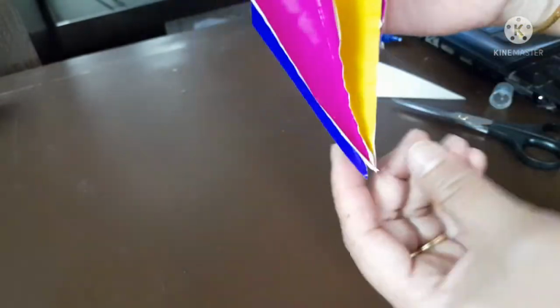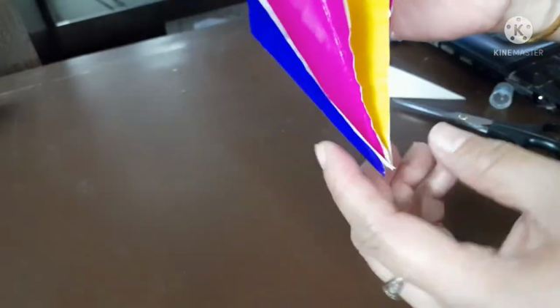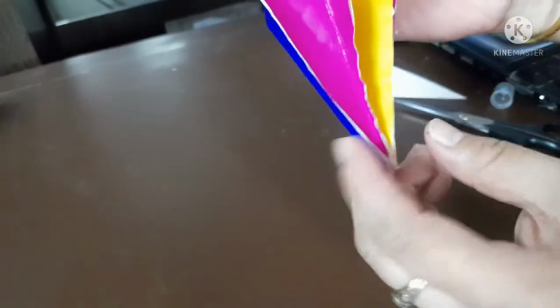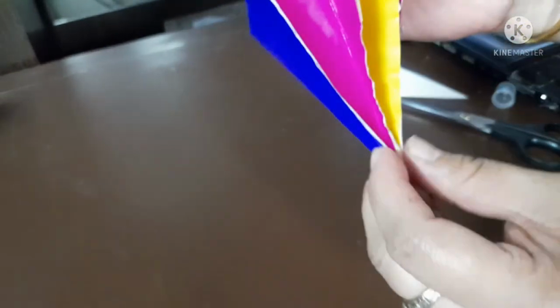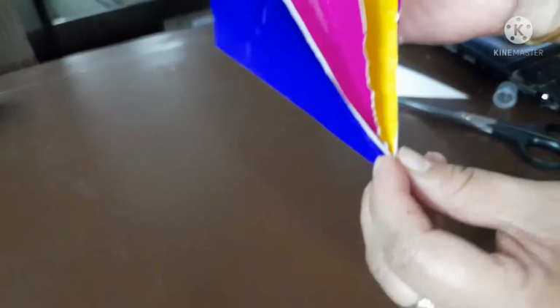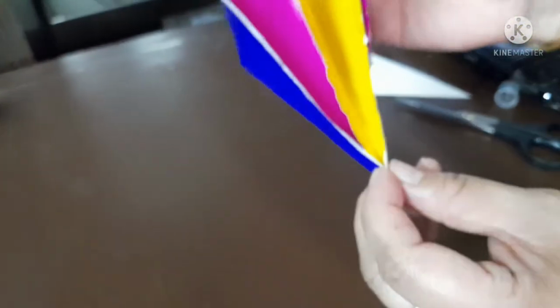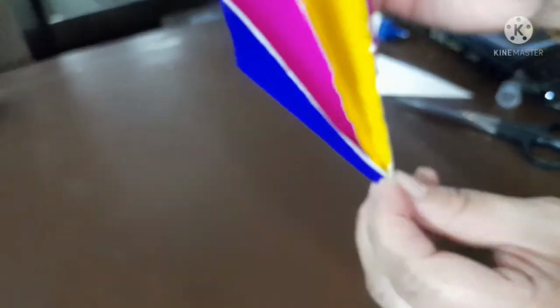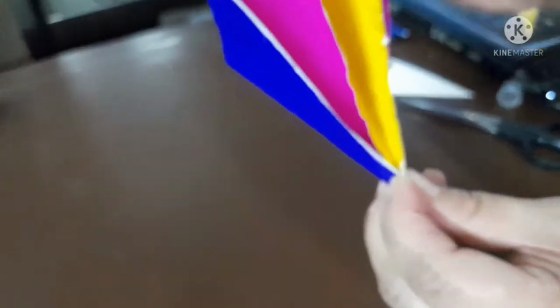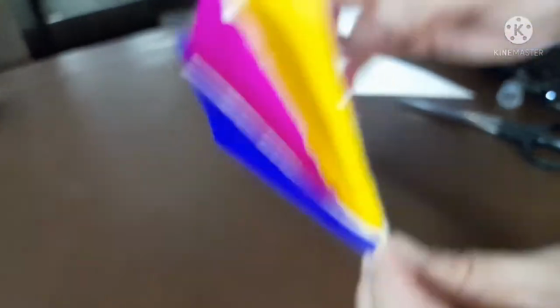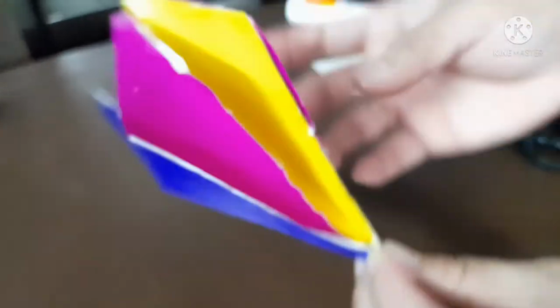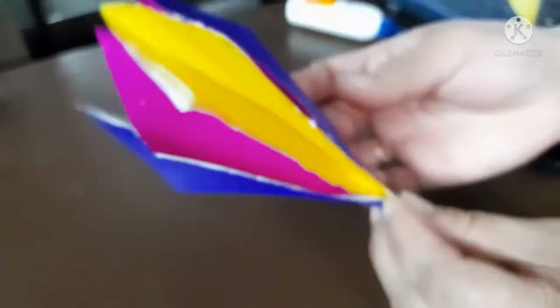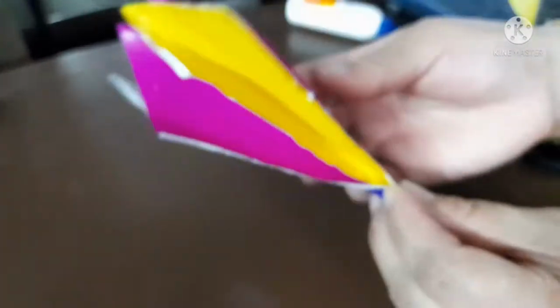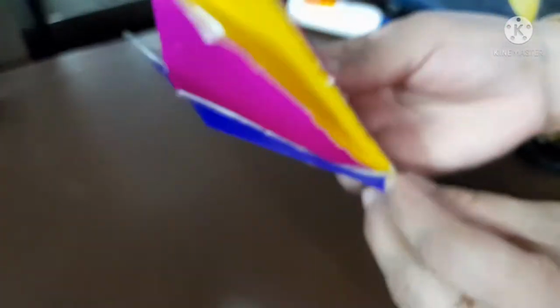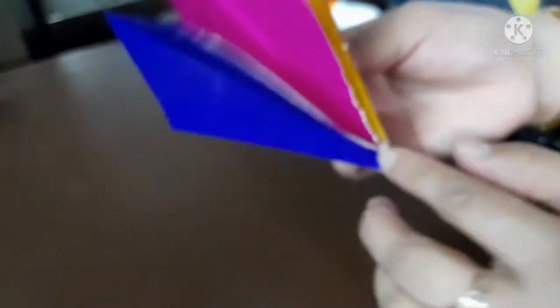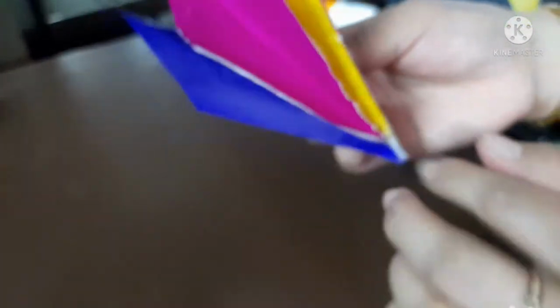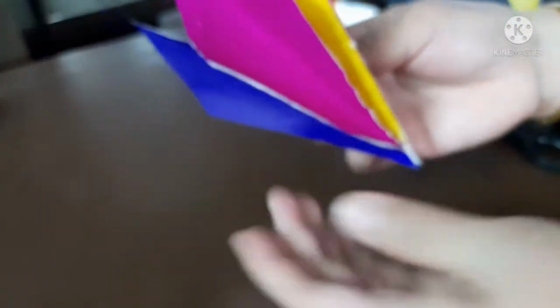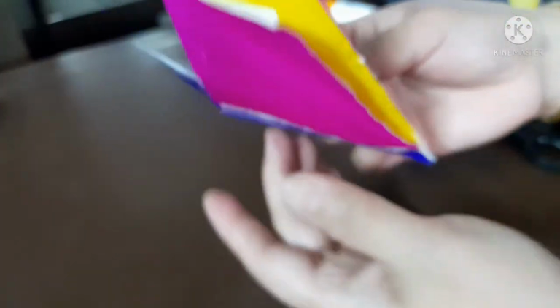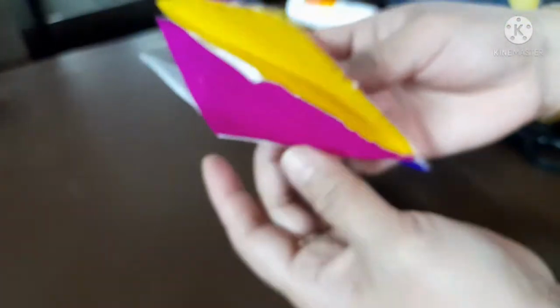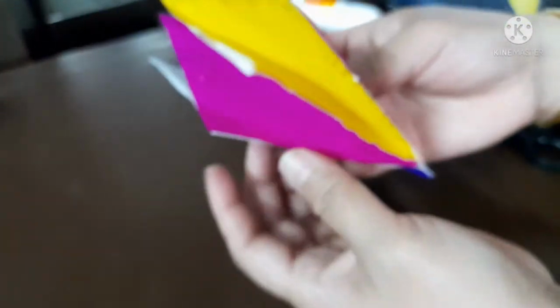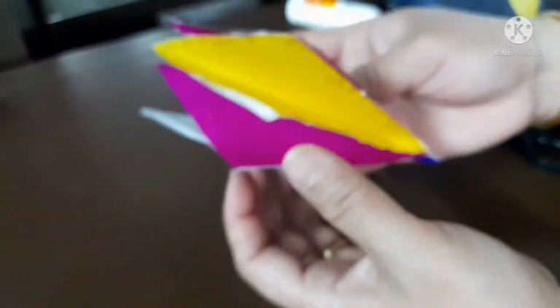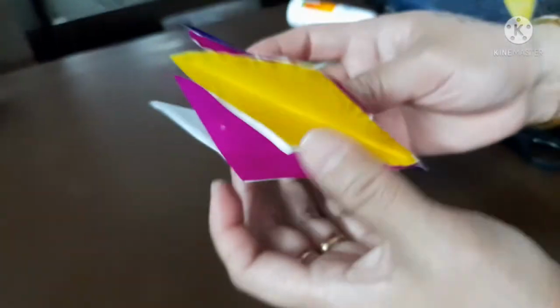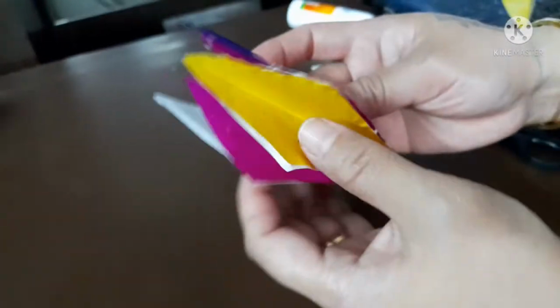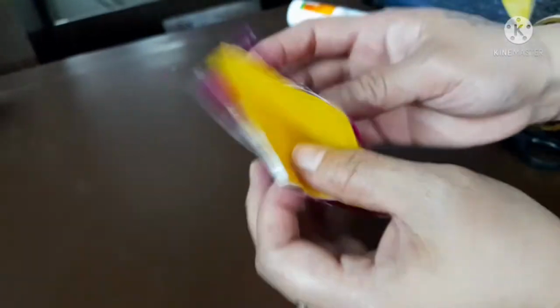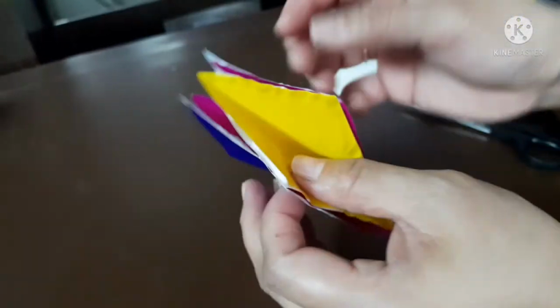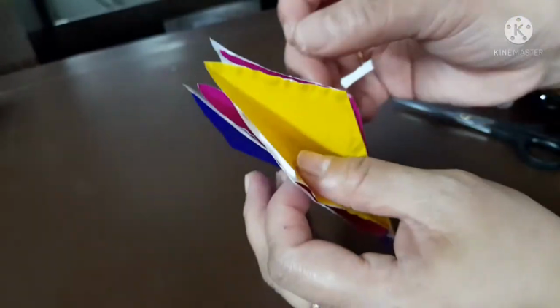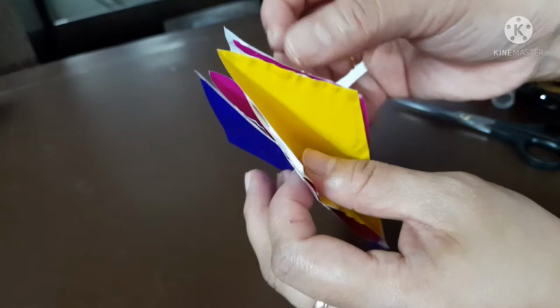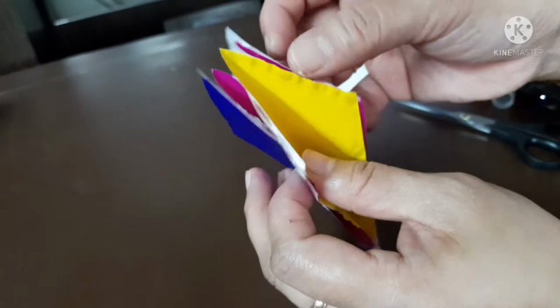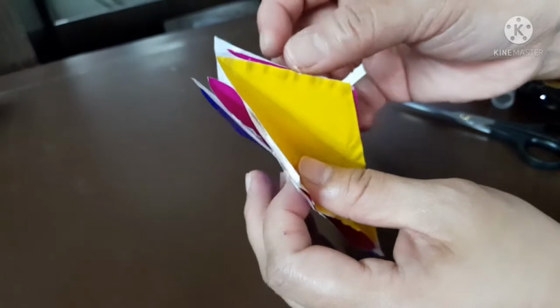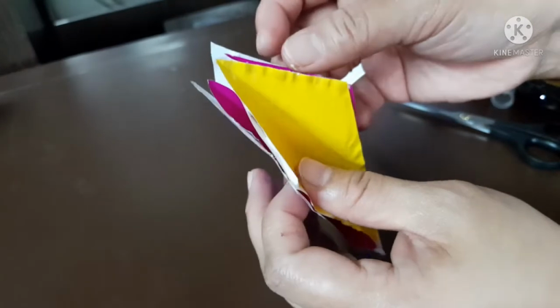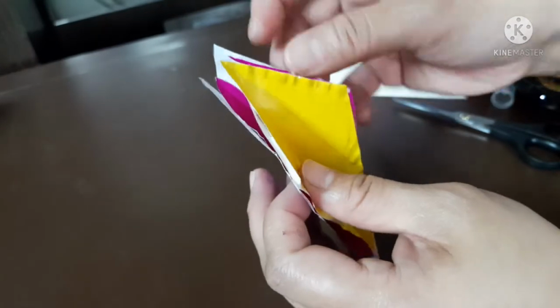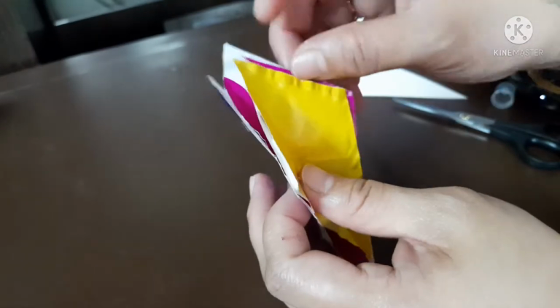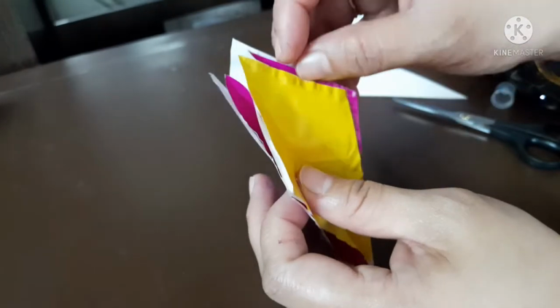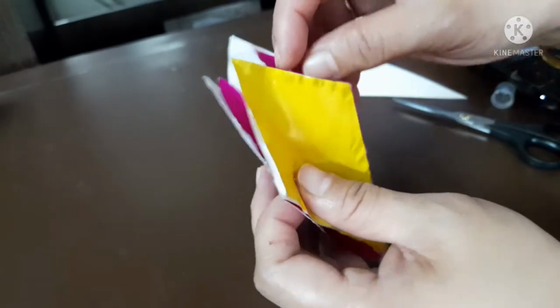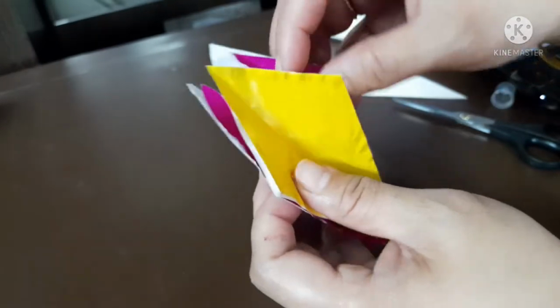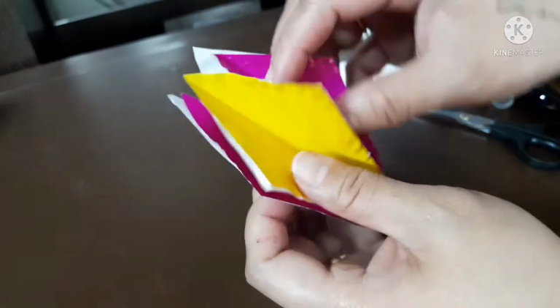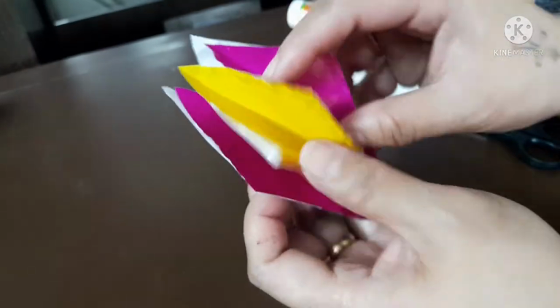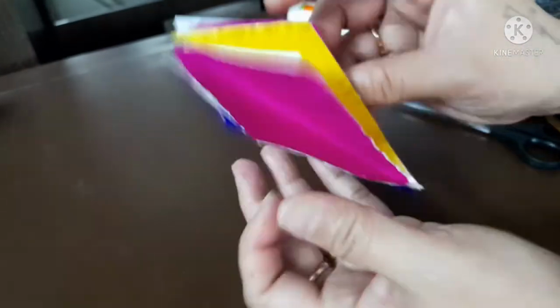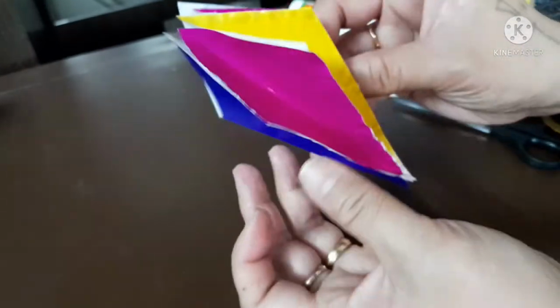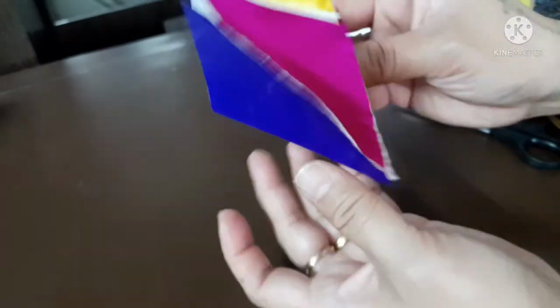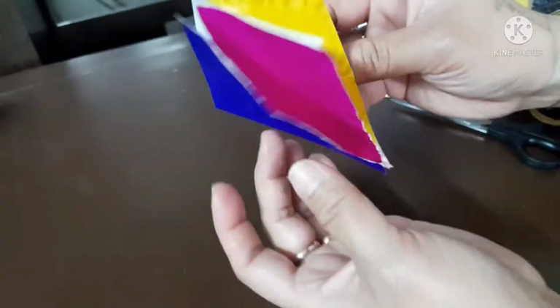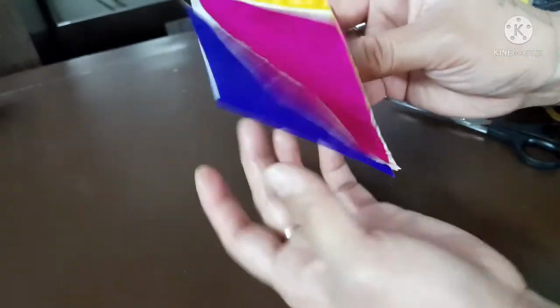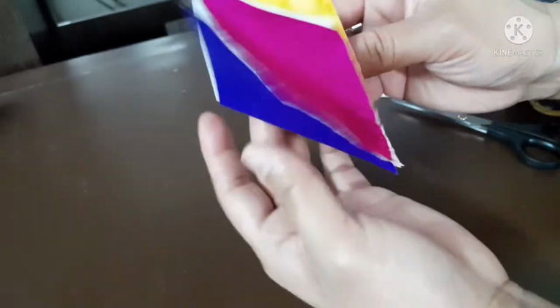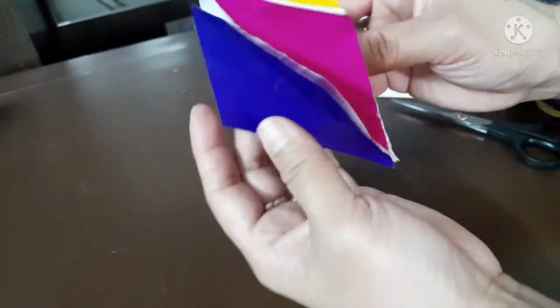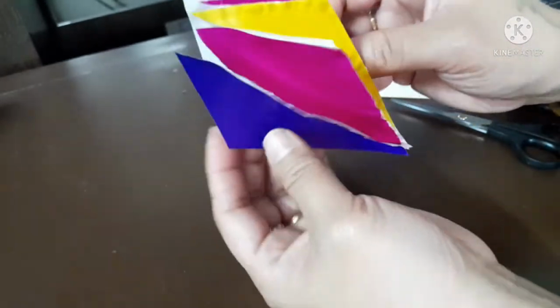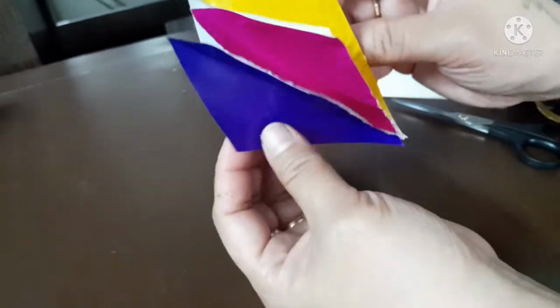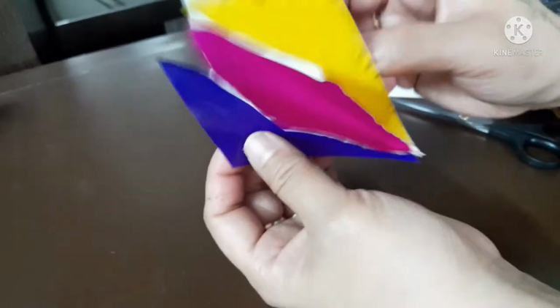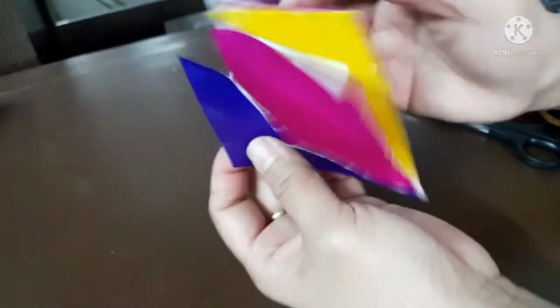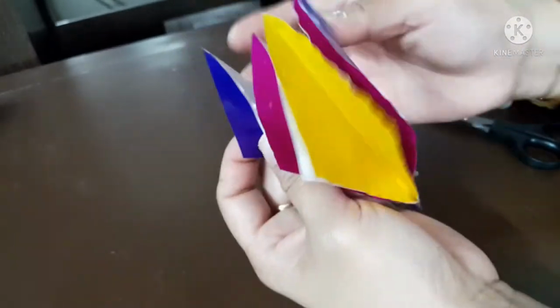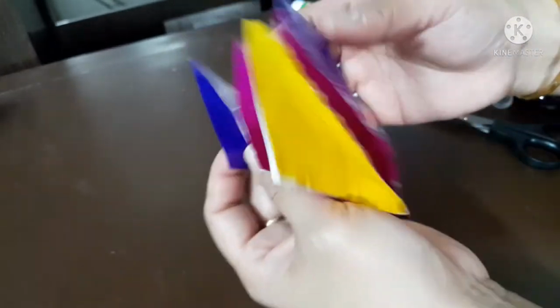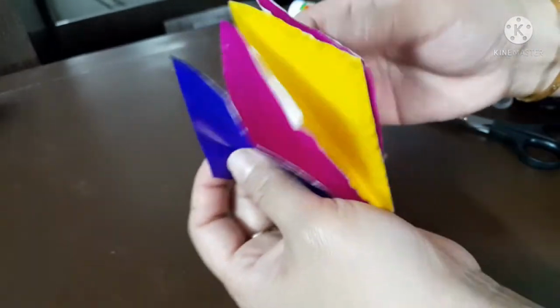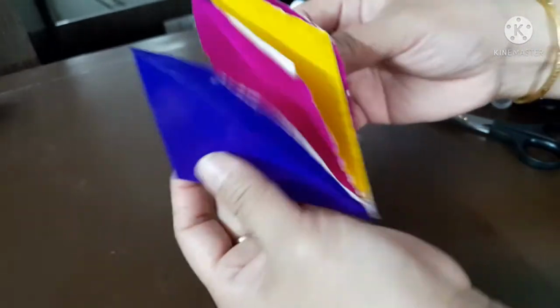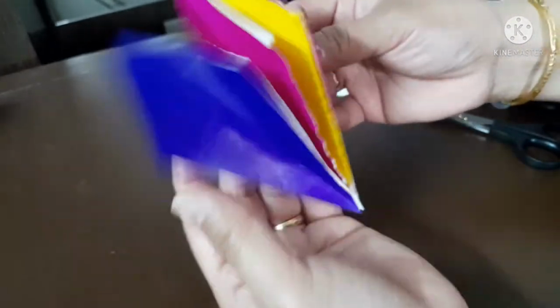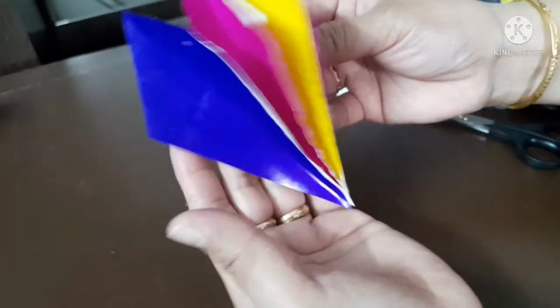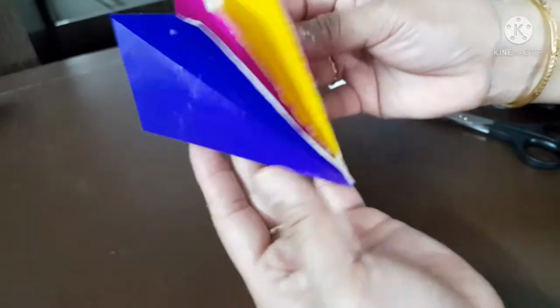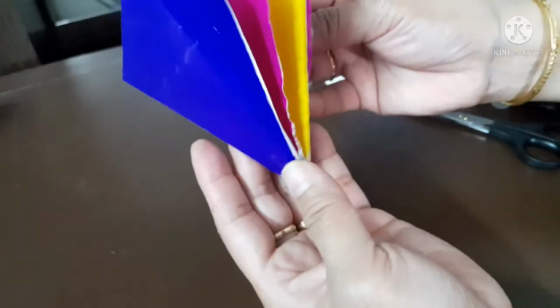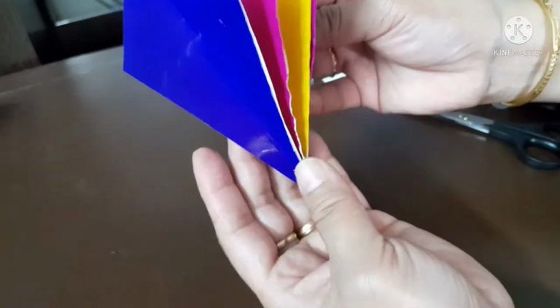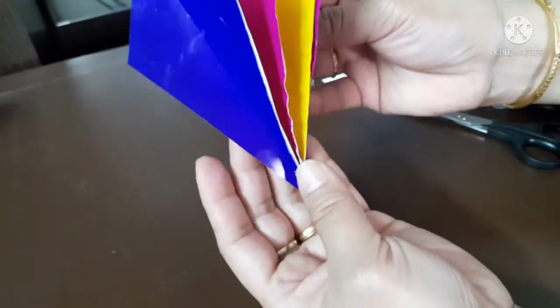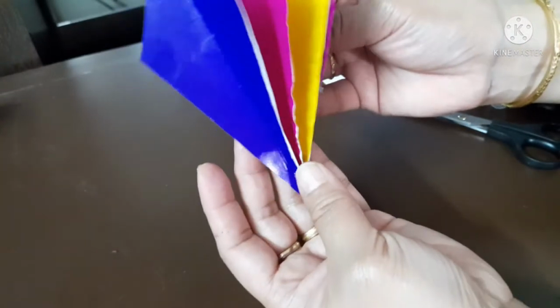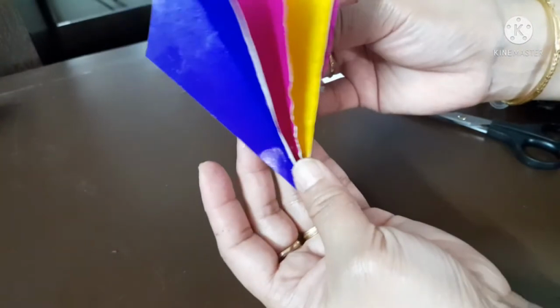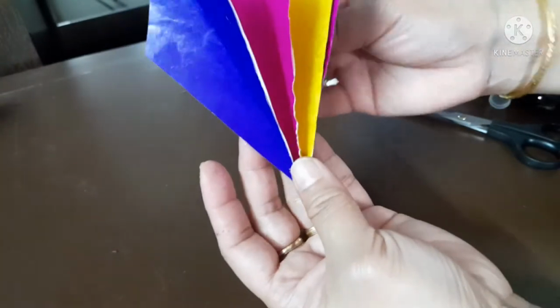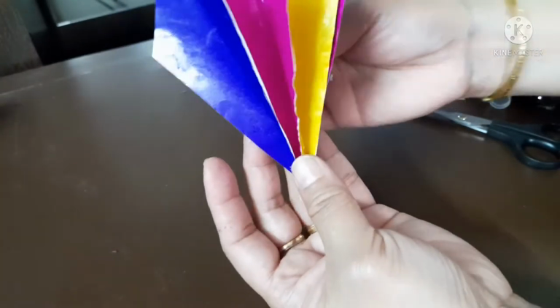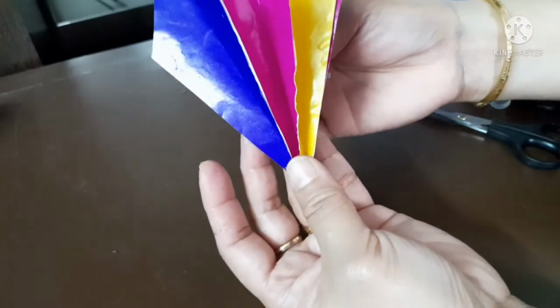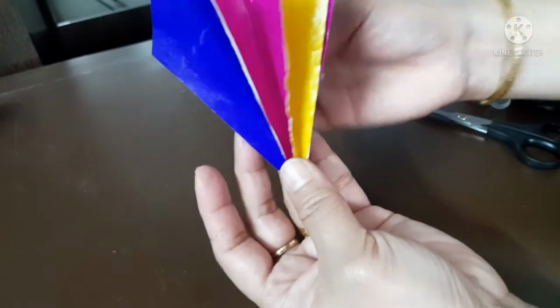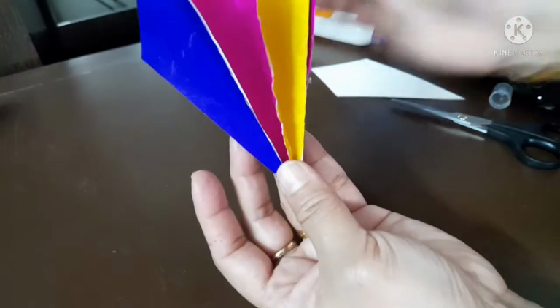Then, cut out six small triangle shapes from your colored paper for kite string bows.